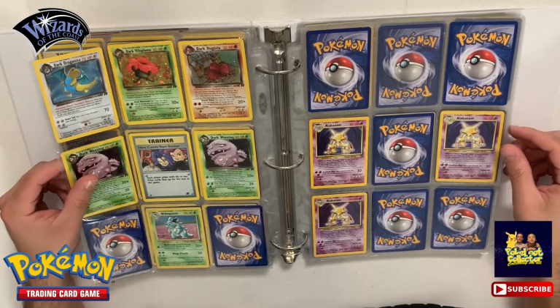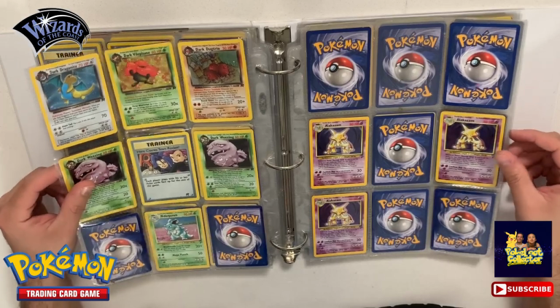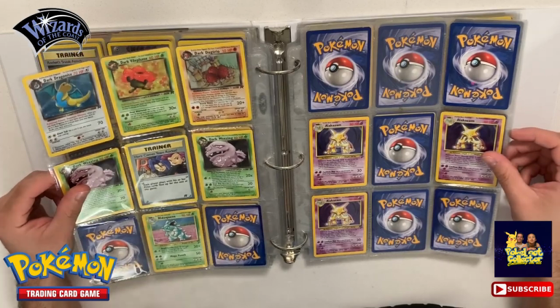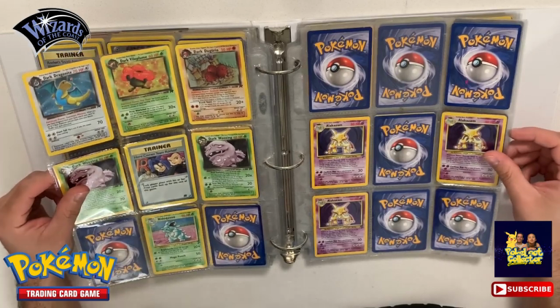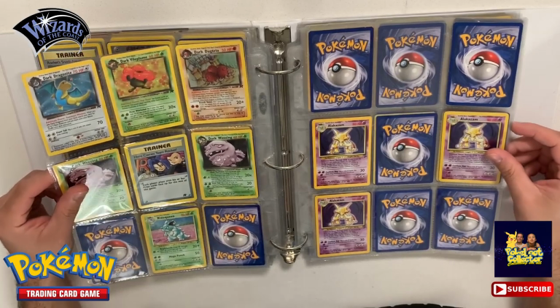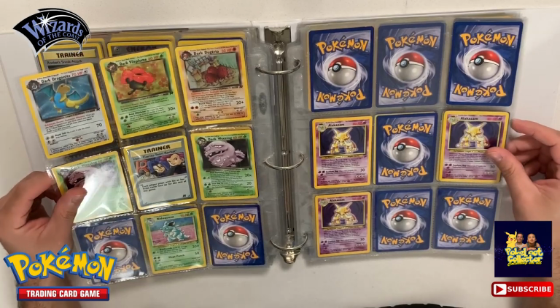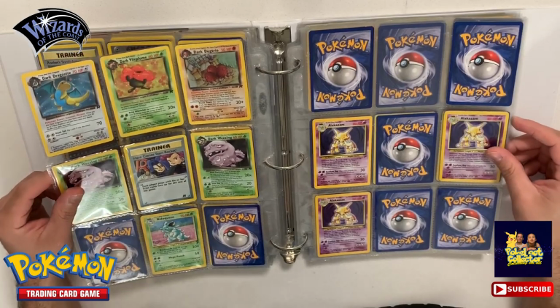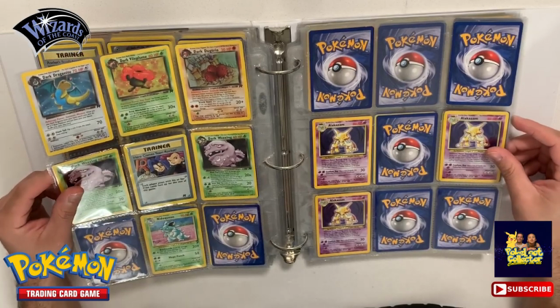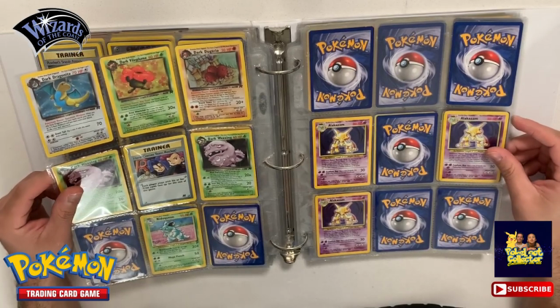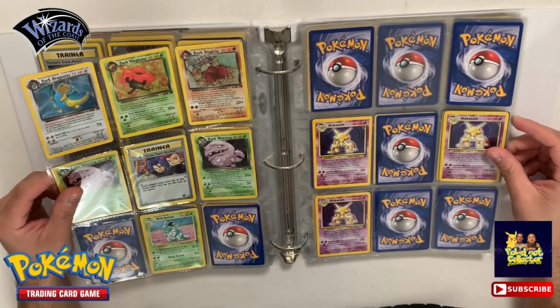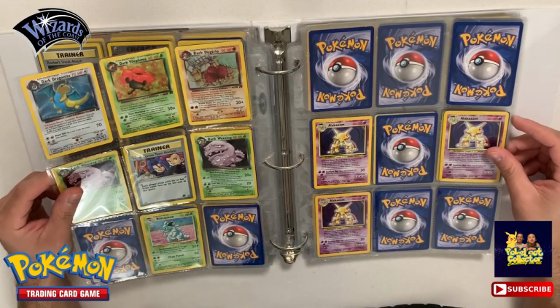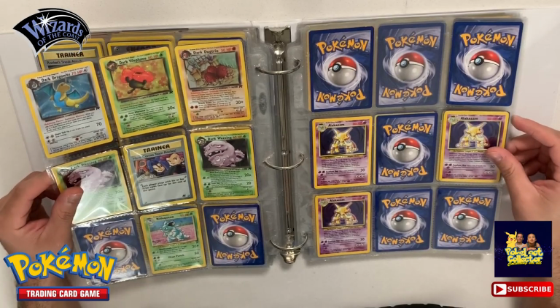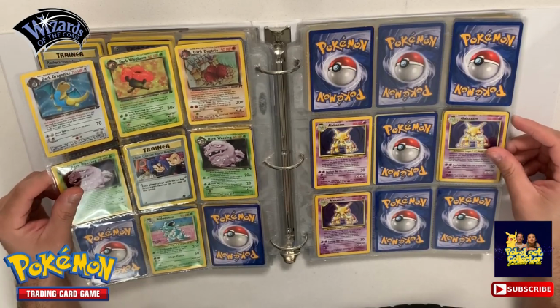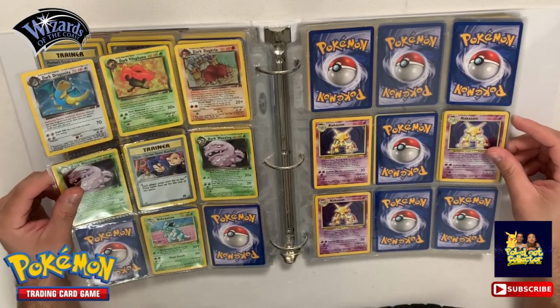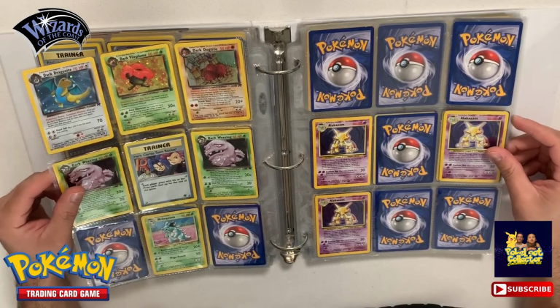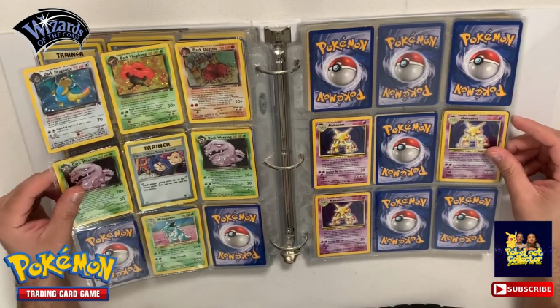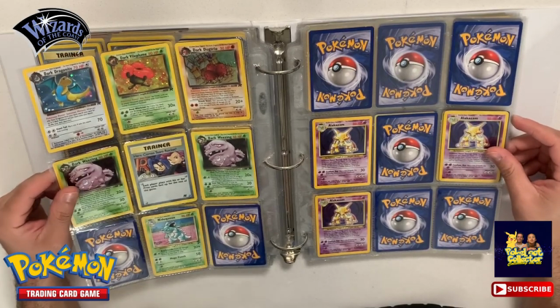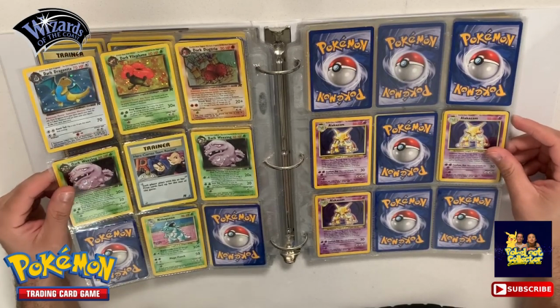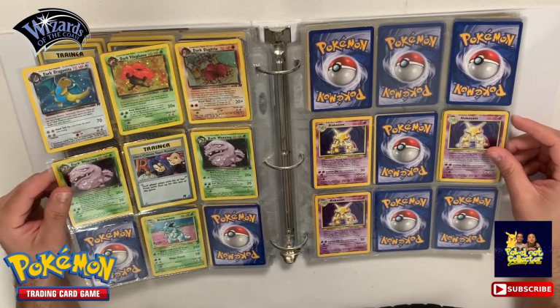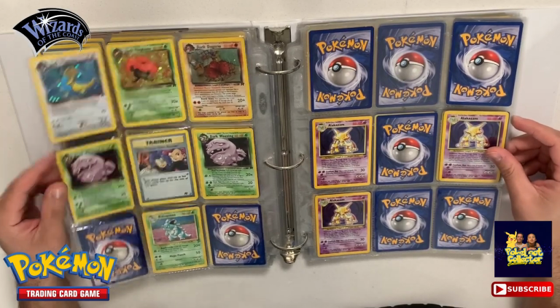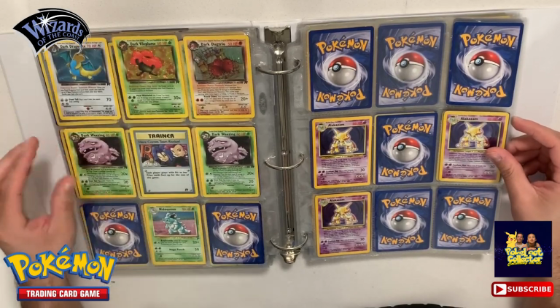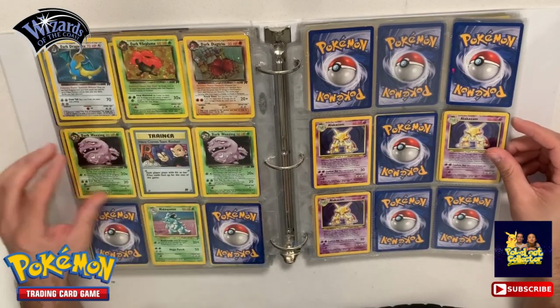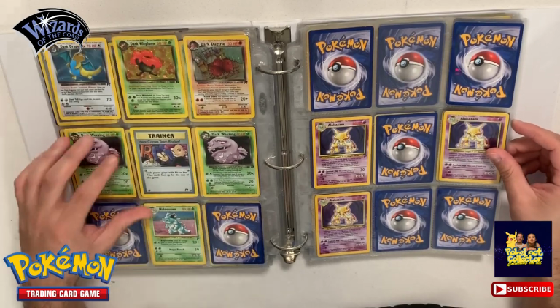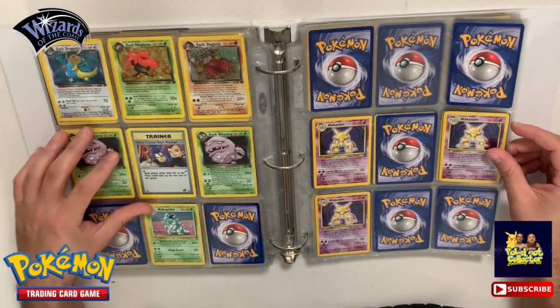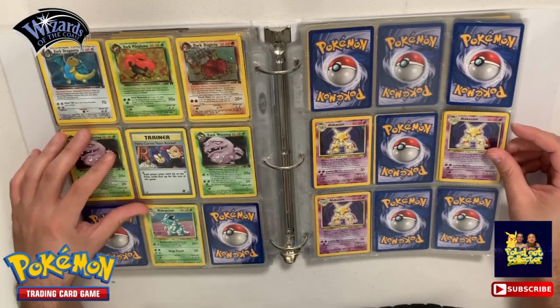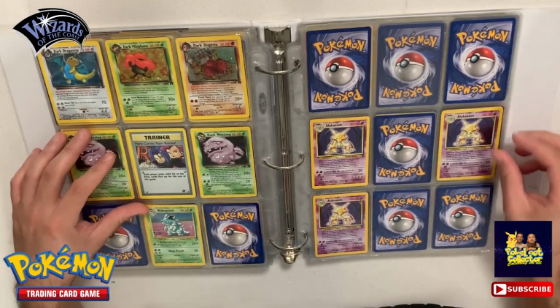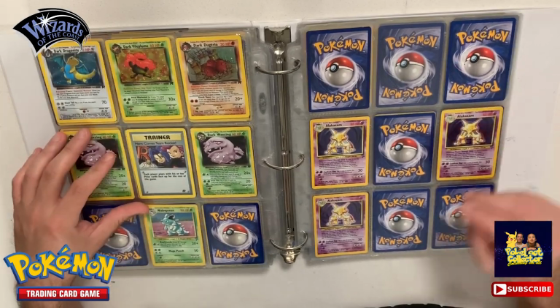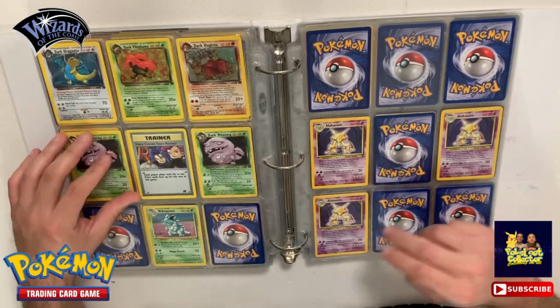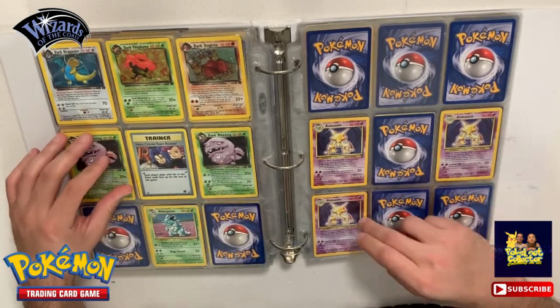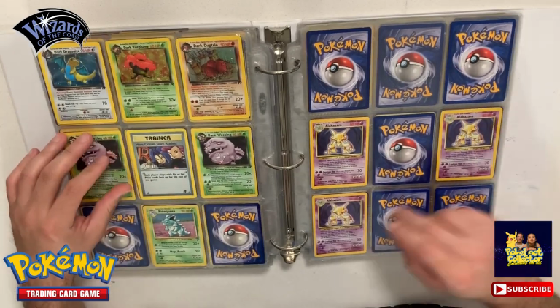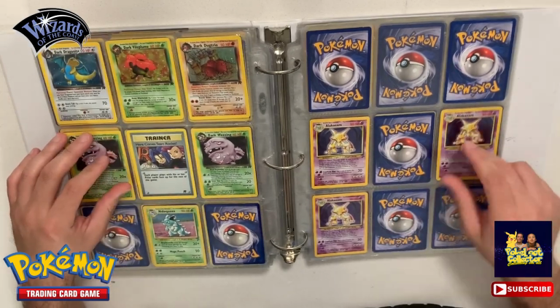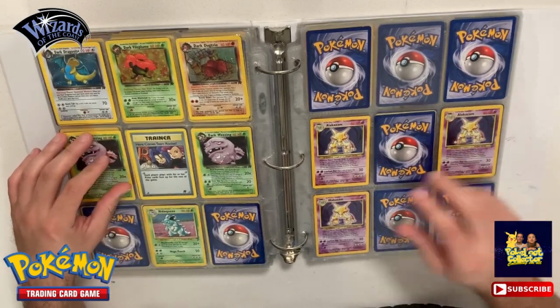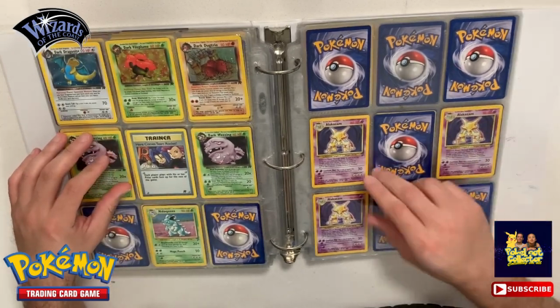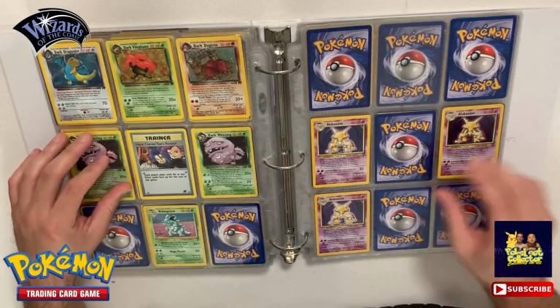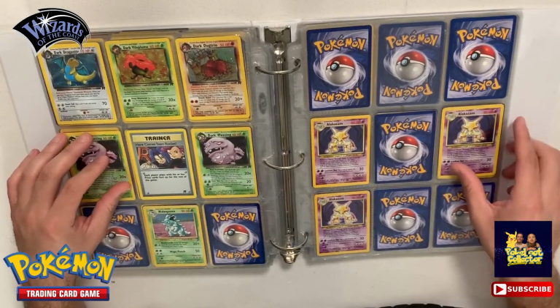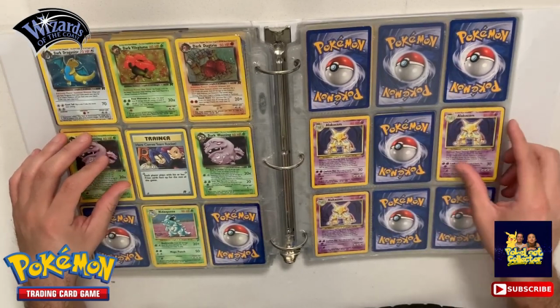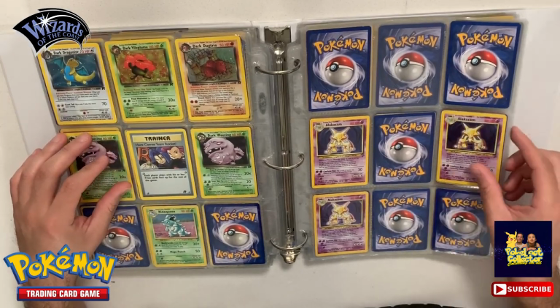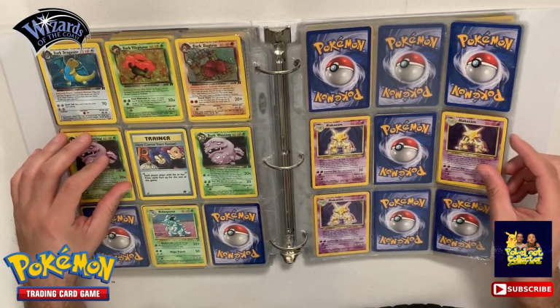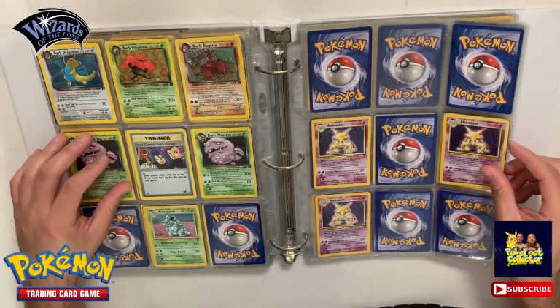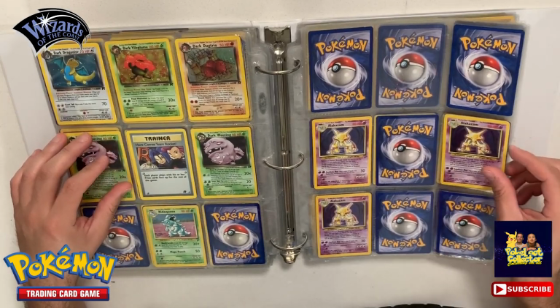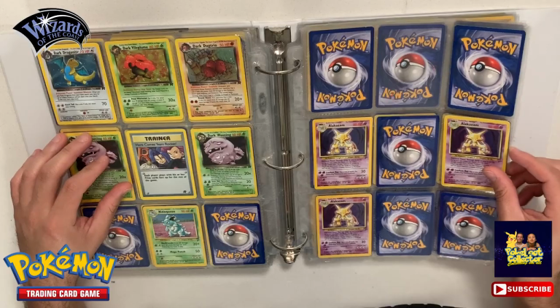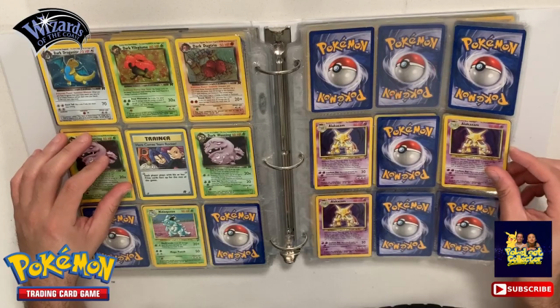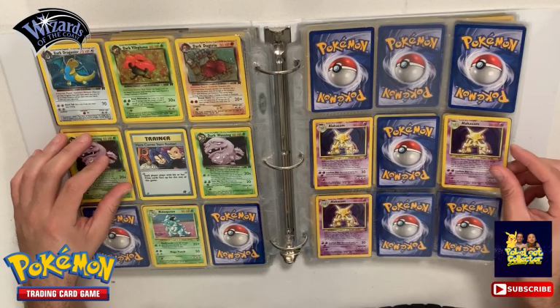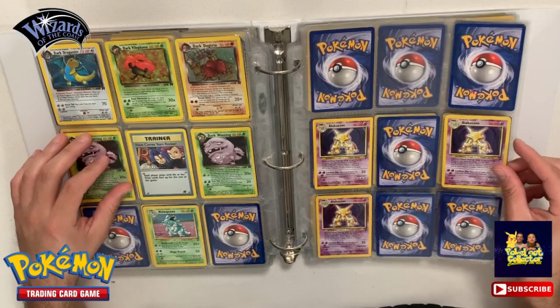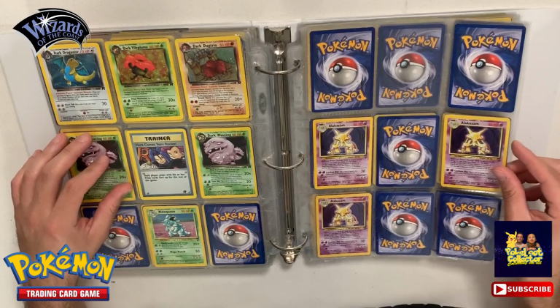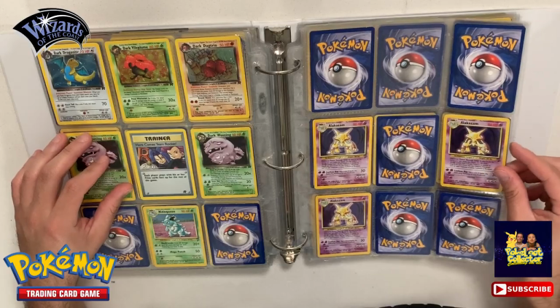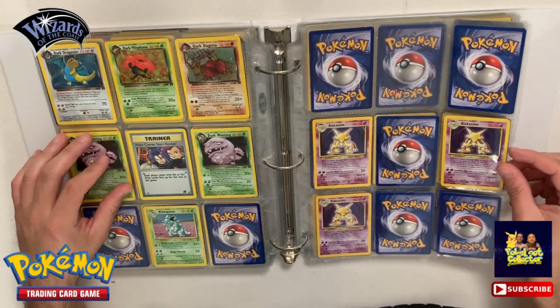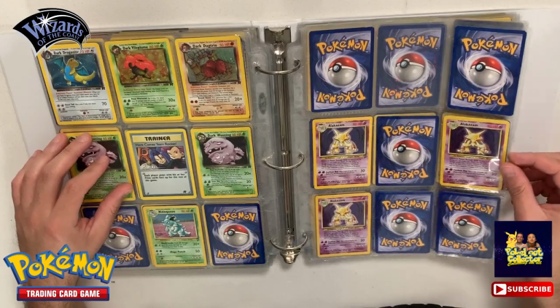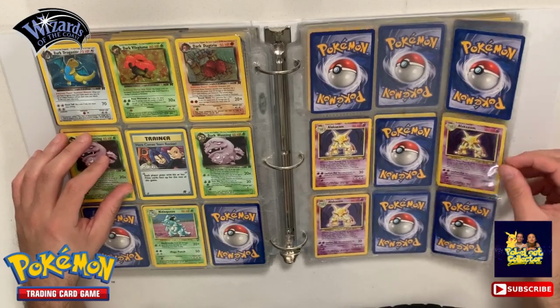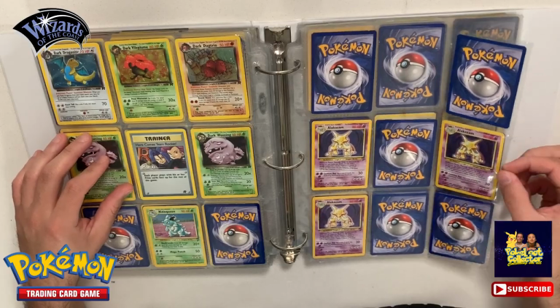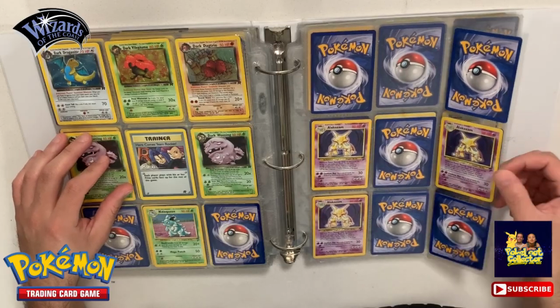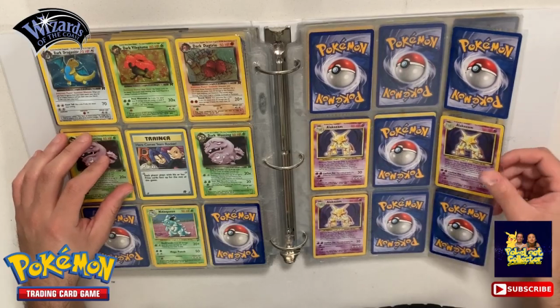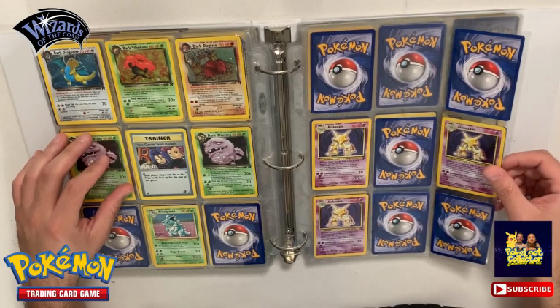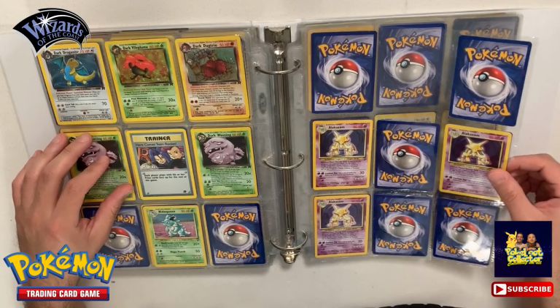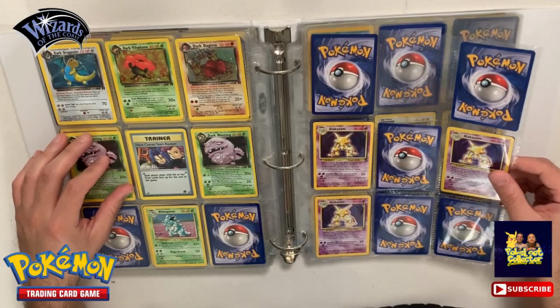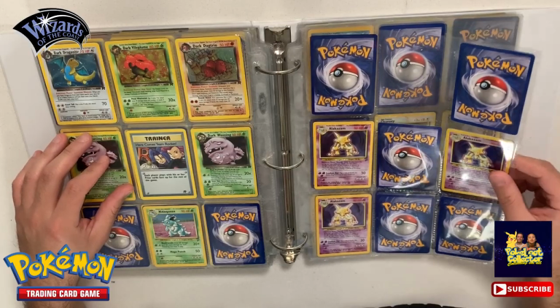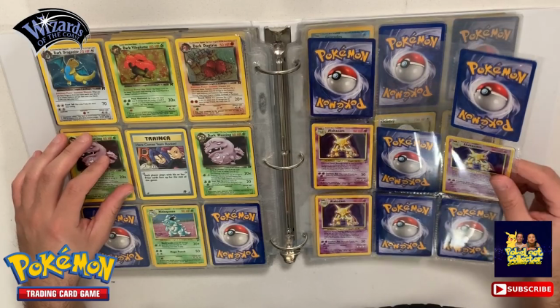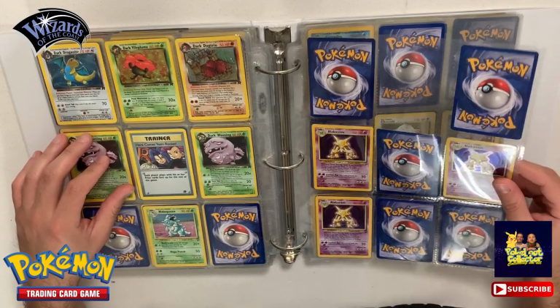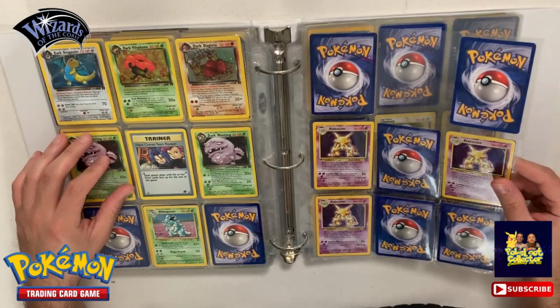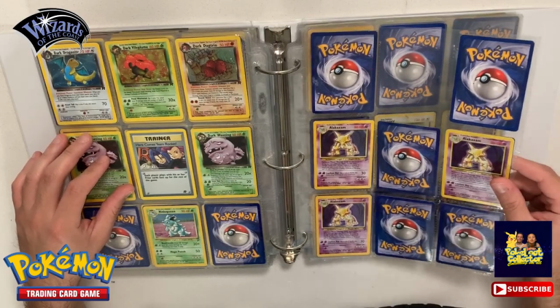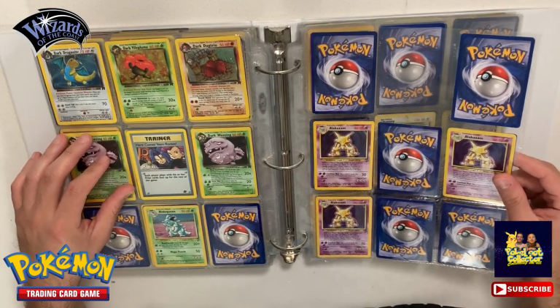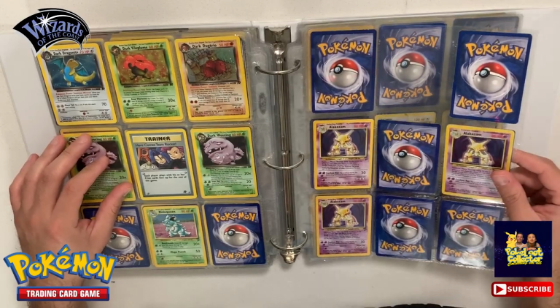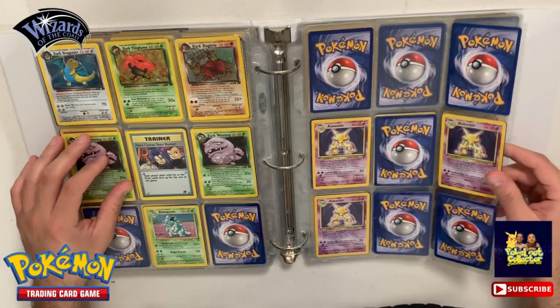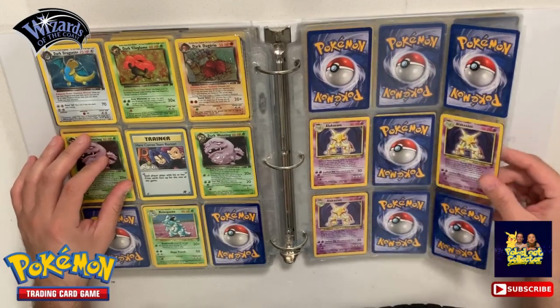This is actually our third and our fourth Dark Charizard - one, two, three. Oh, we have one actually in the other binder too - so three total. All right, so now we go into our Base Set 2s.